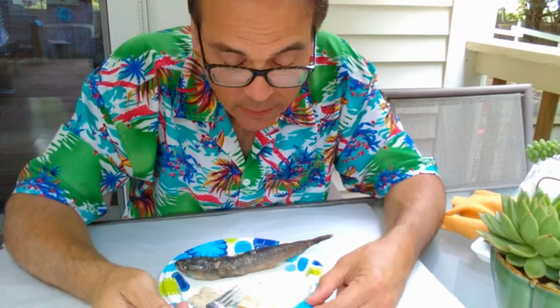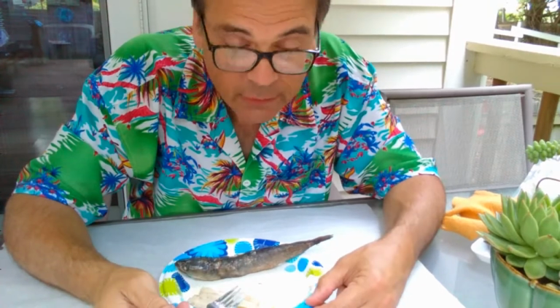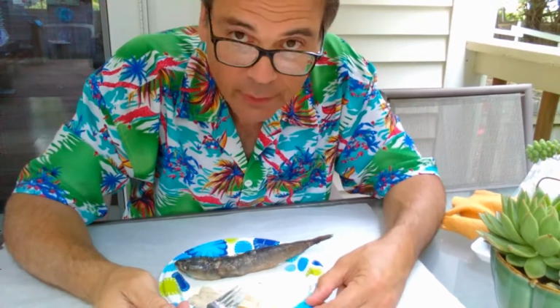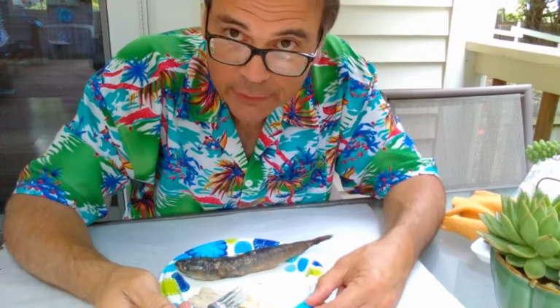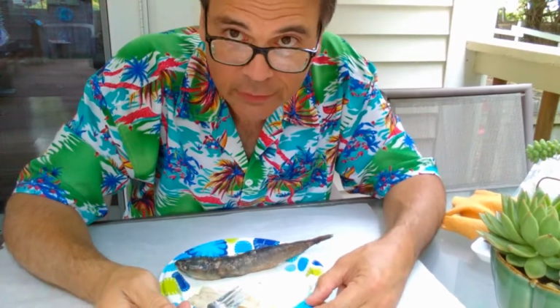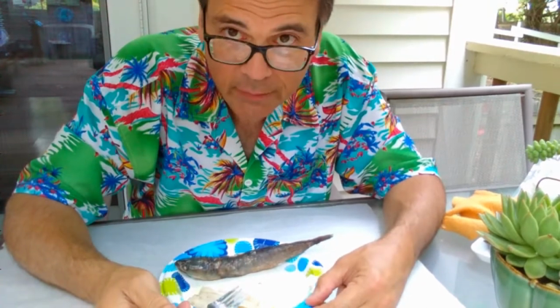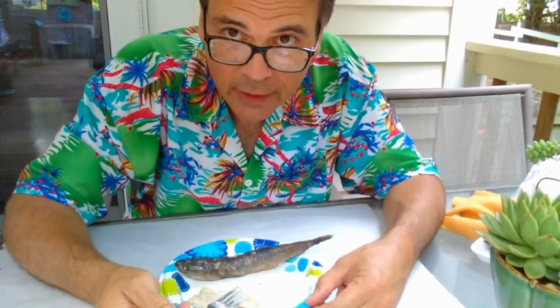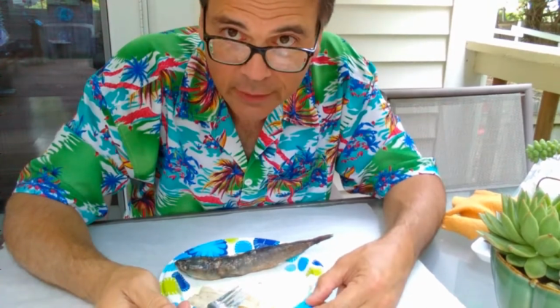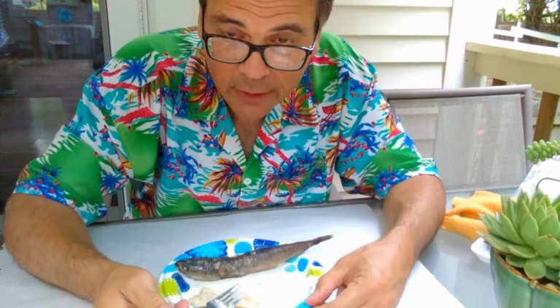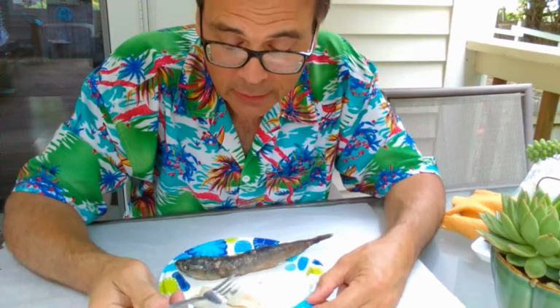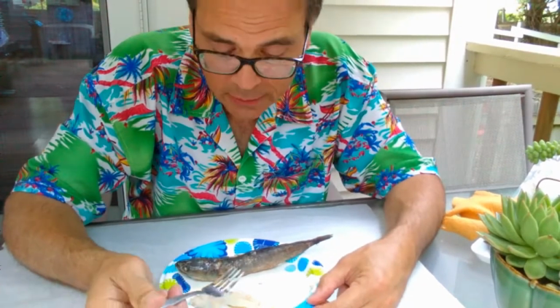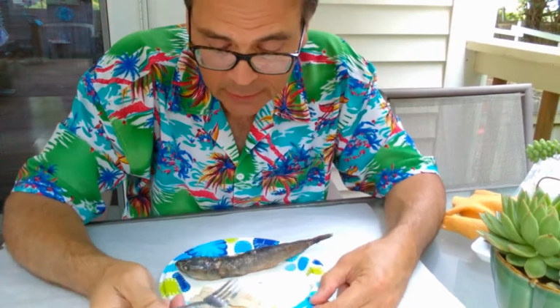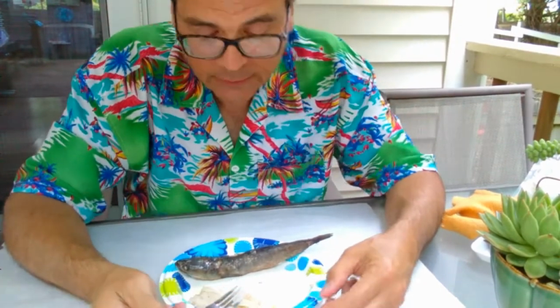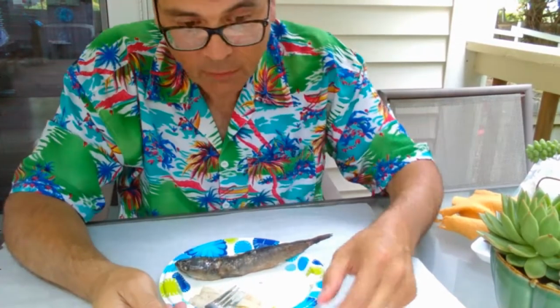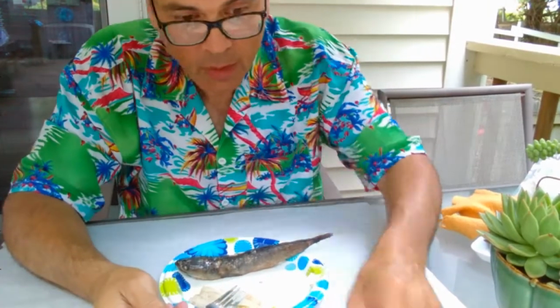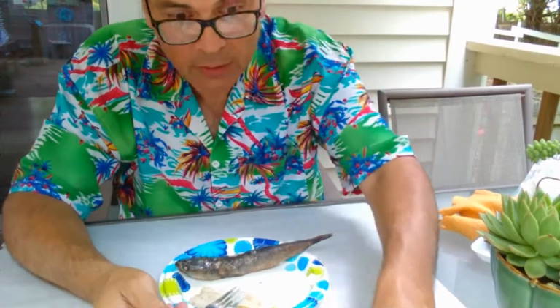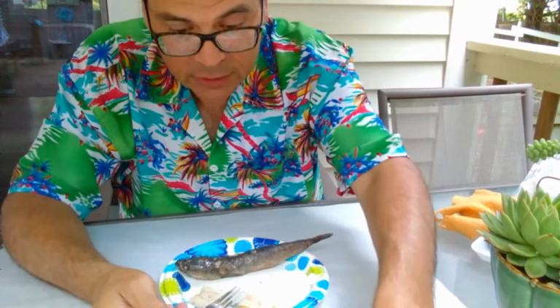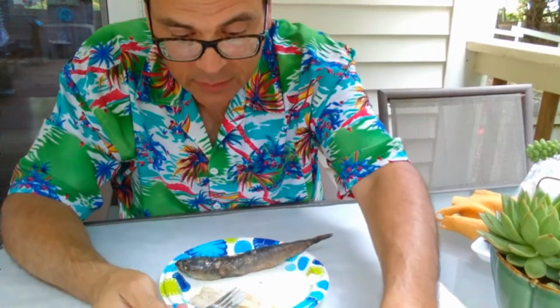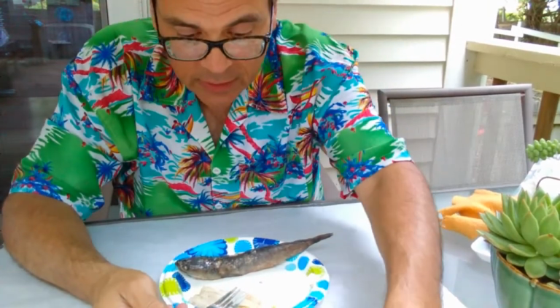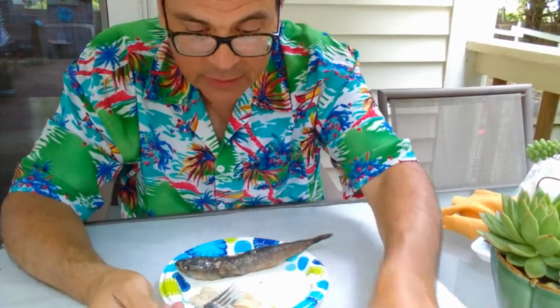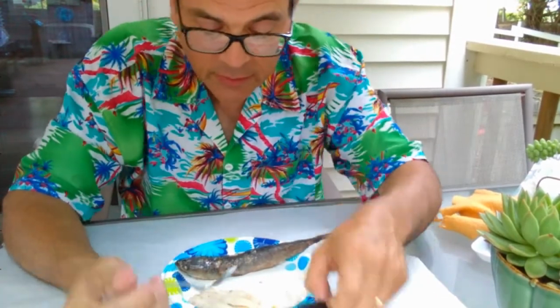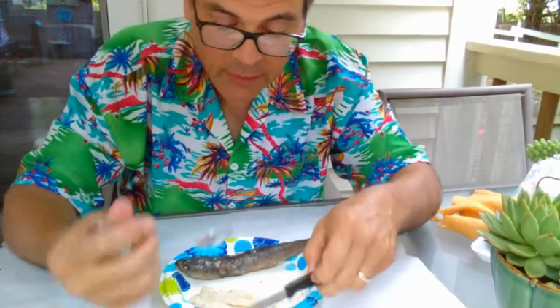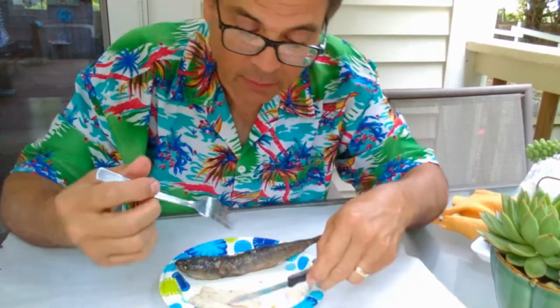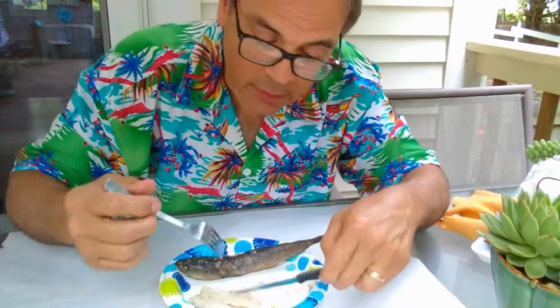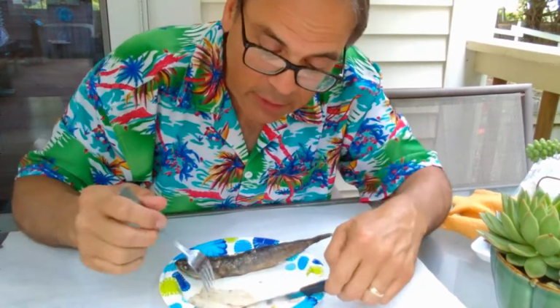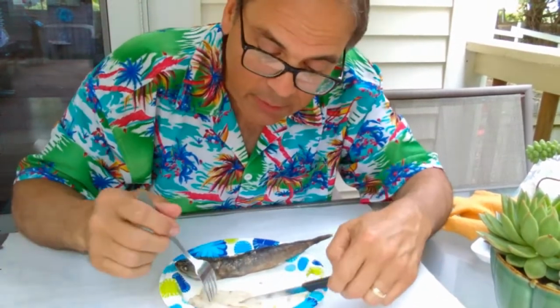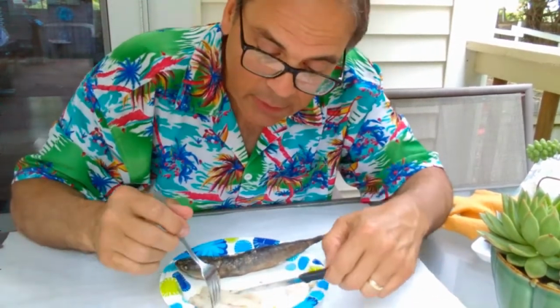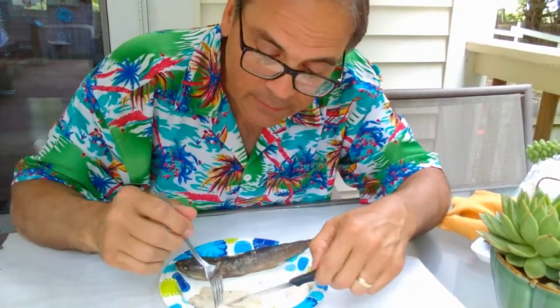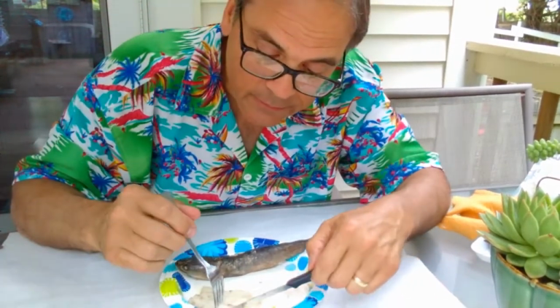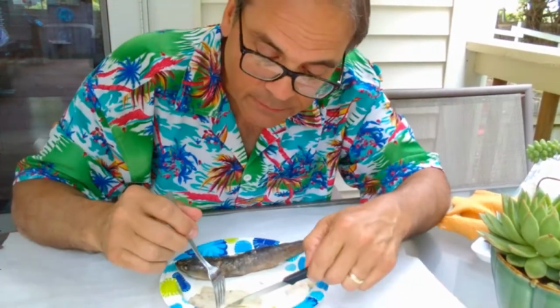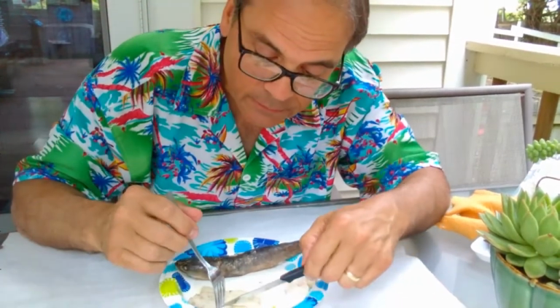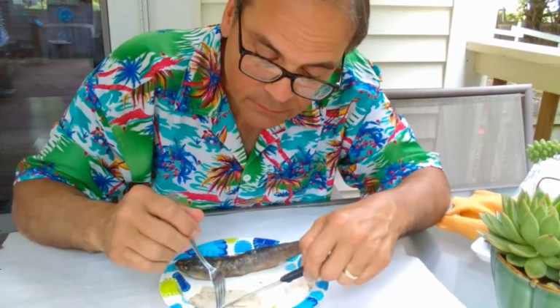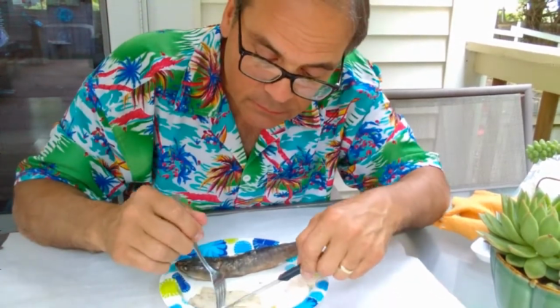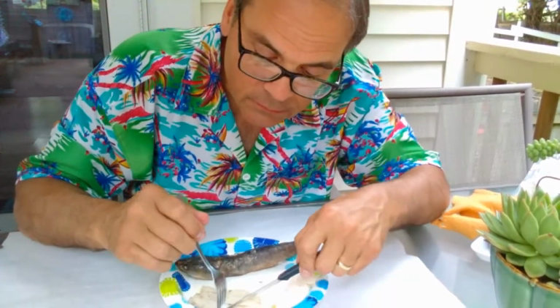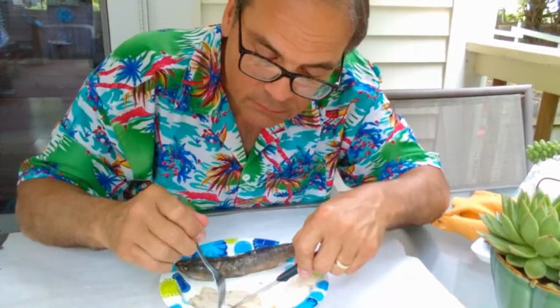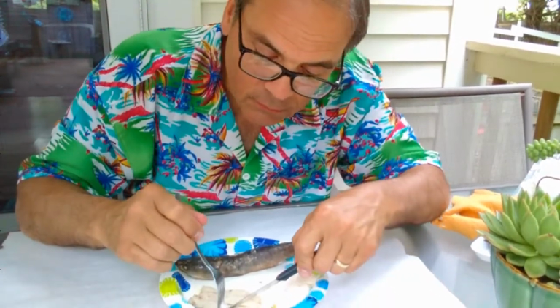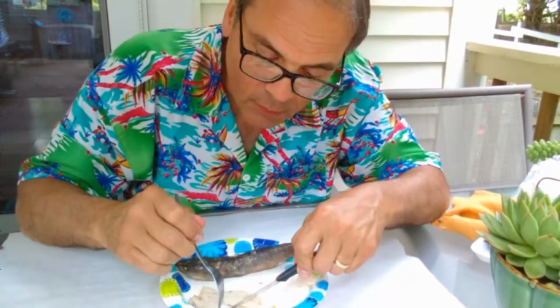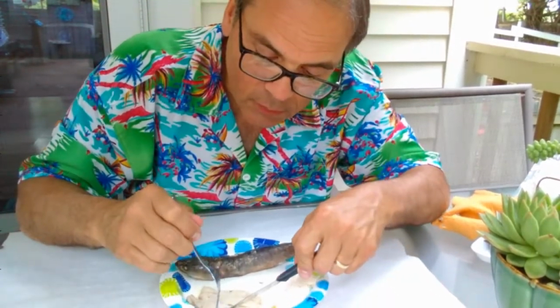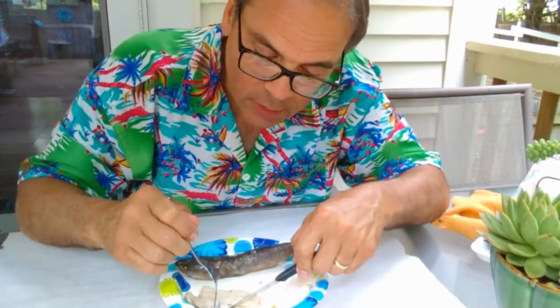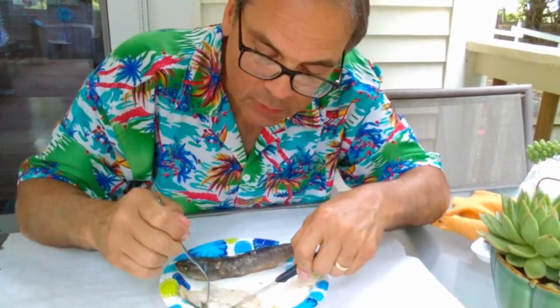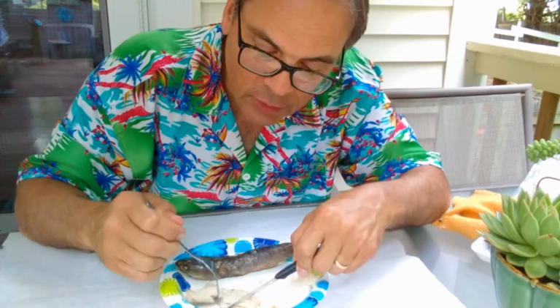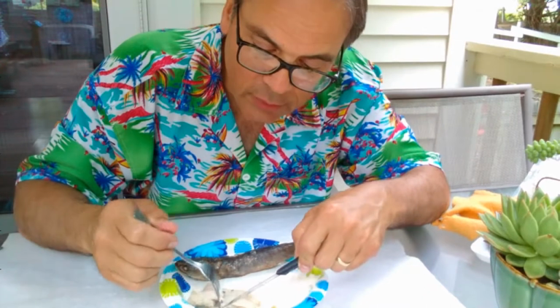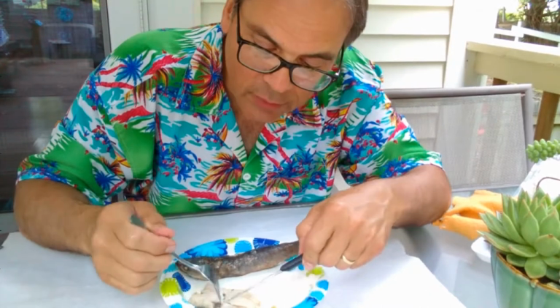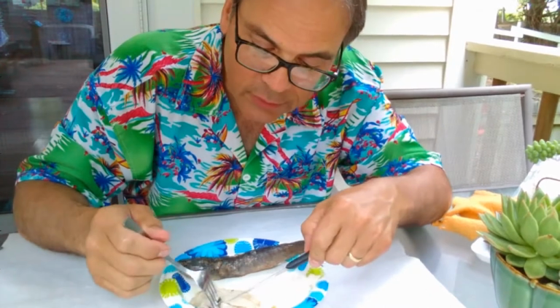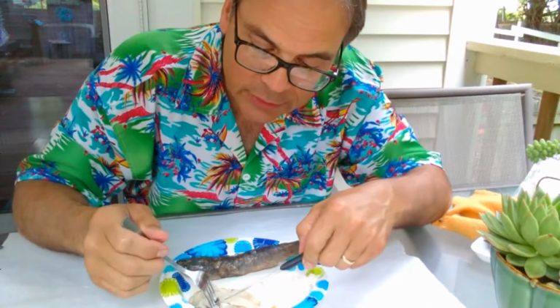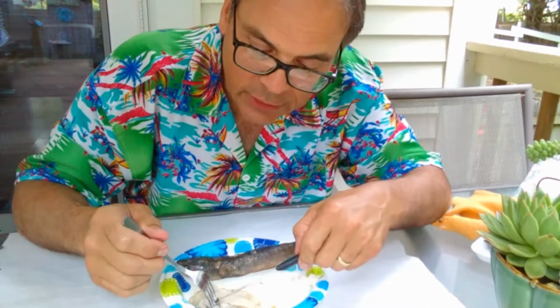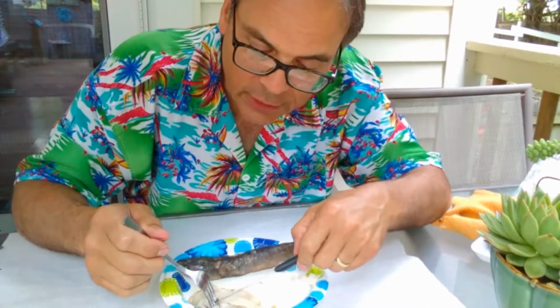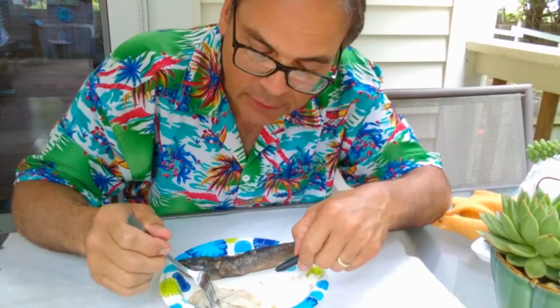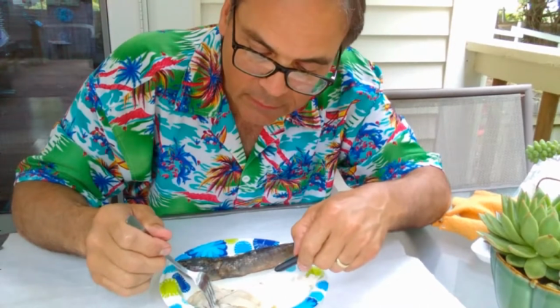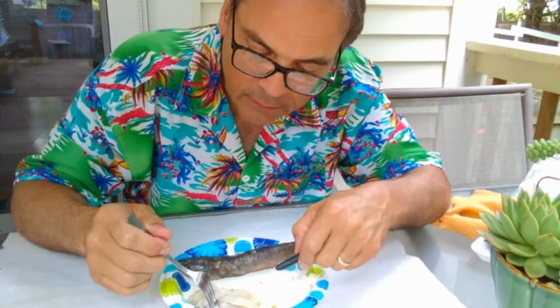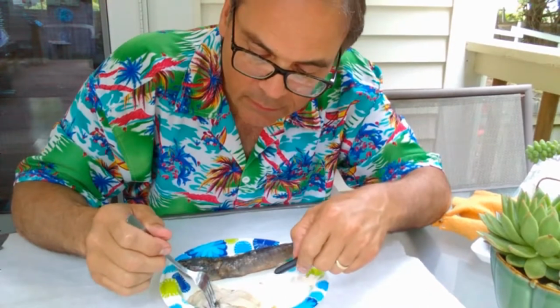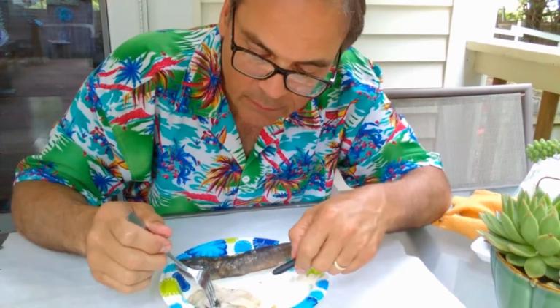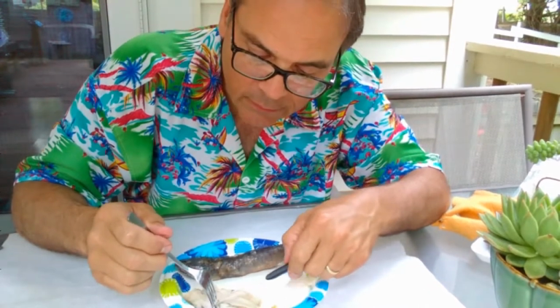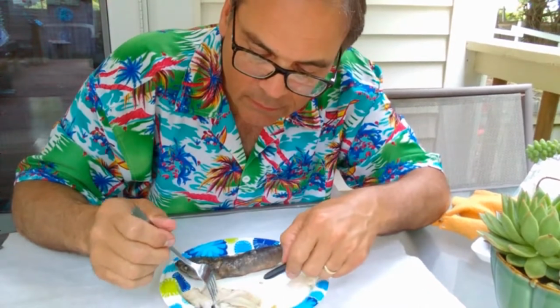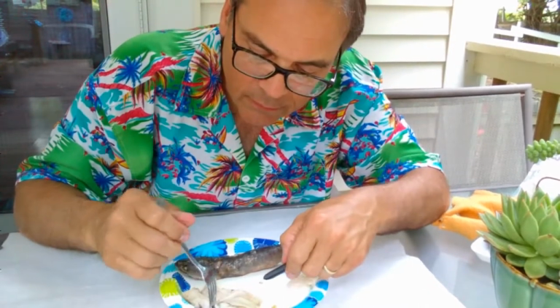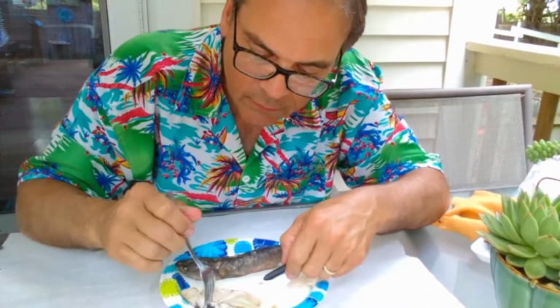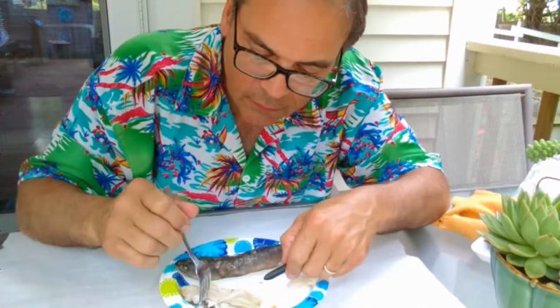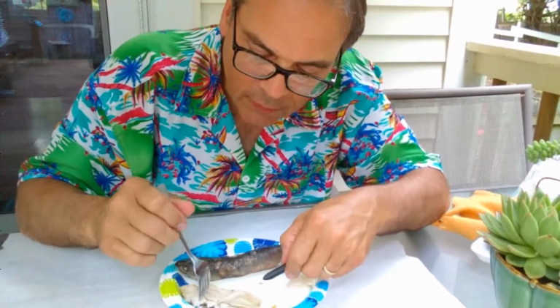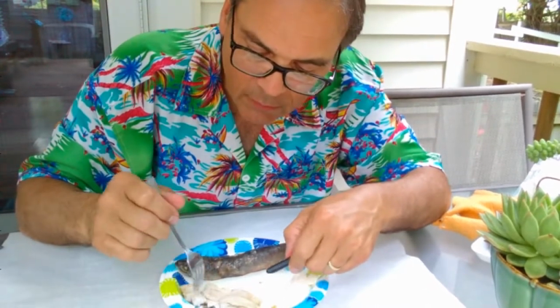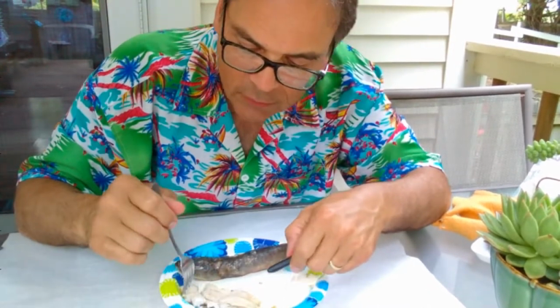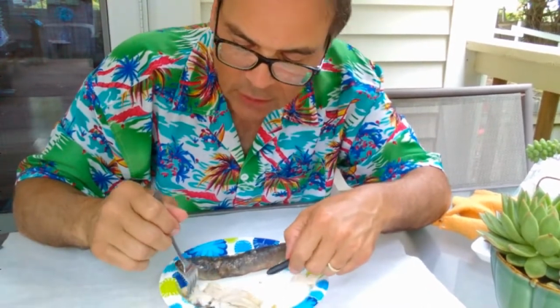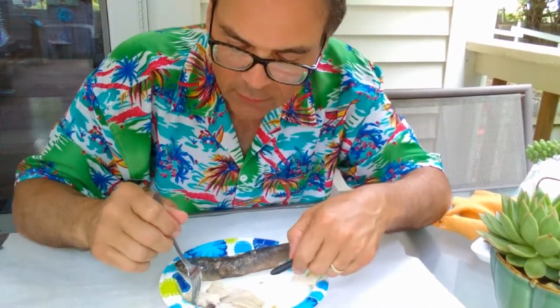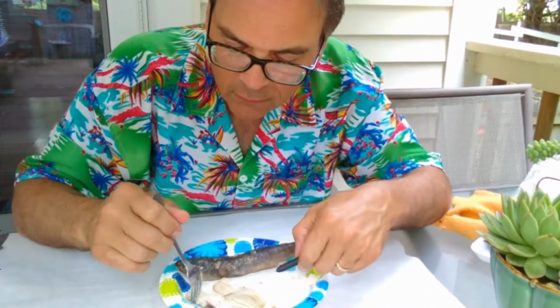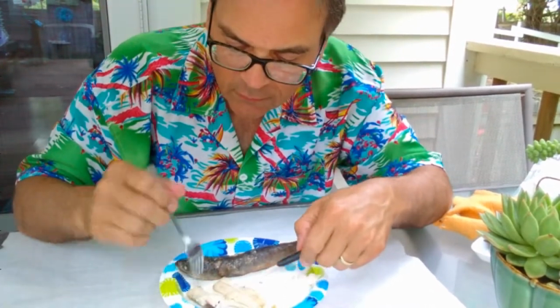That really is not bad at all. I would expect this to be real gamey. I'll try the one with the skin on it to see if that makes any difference.